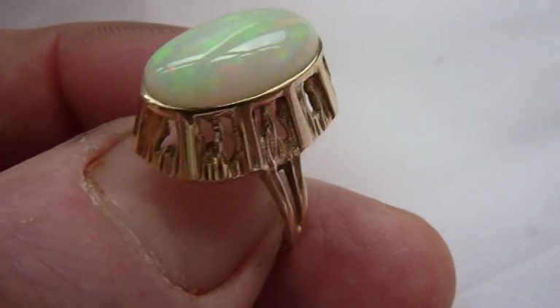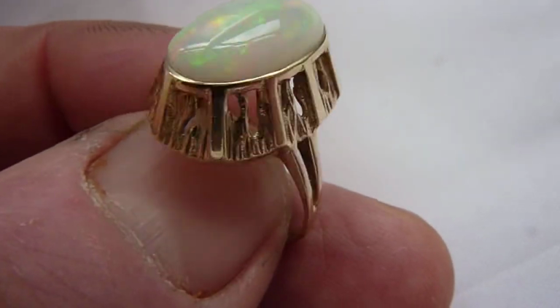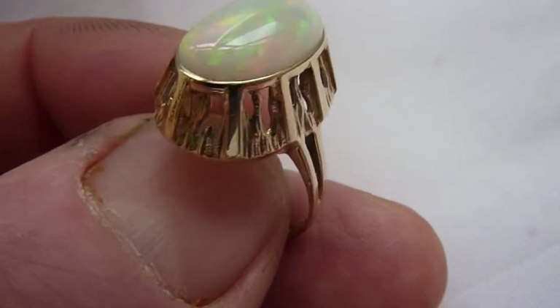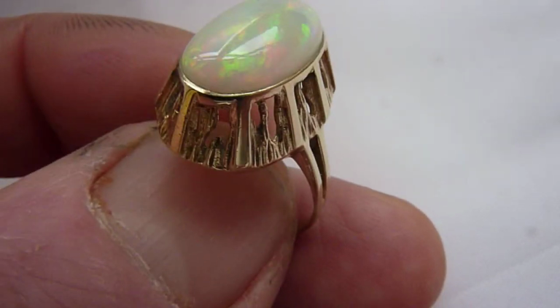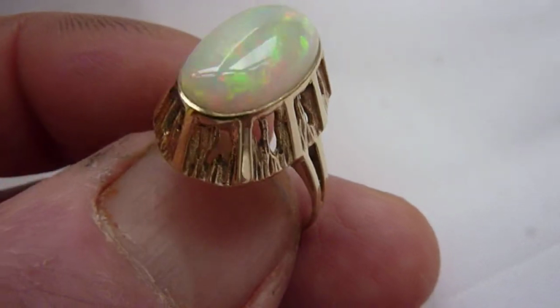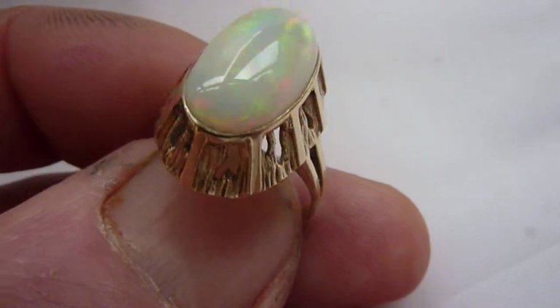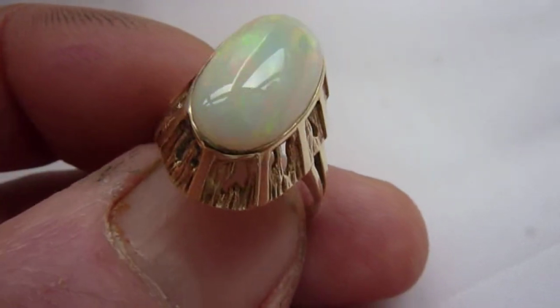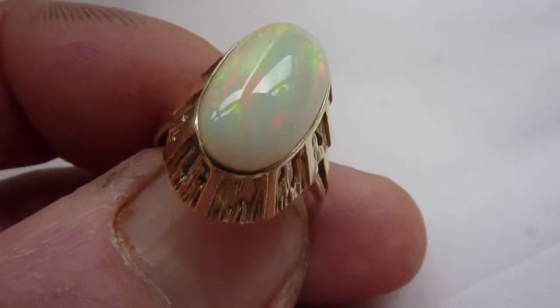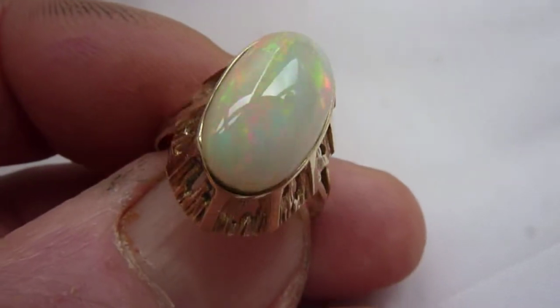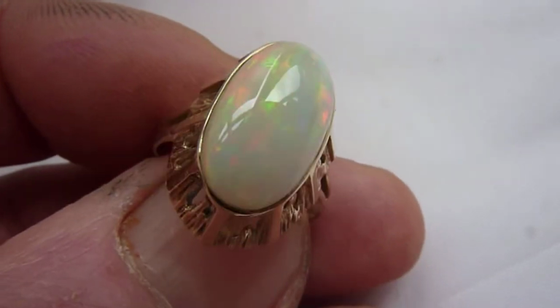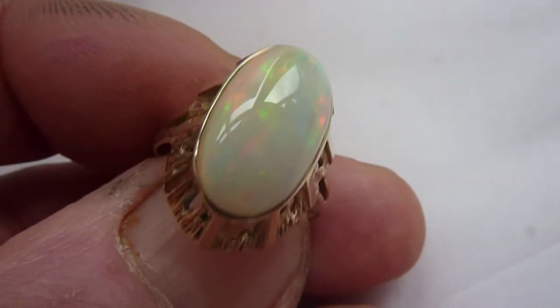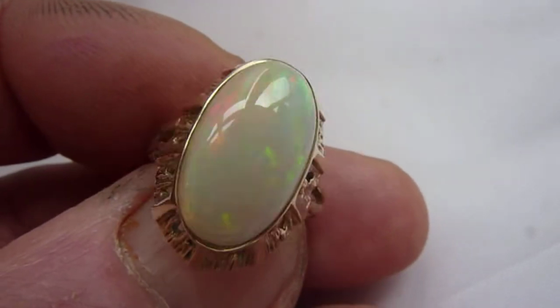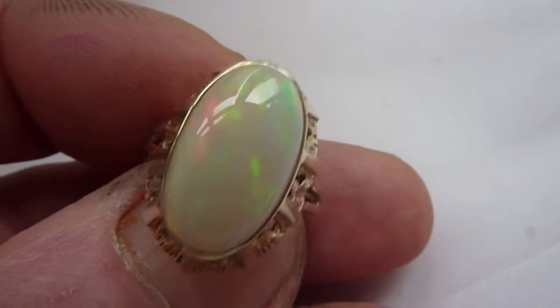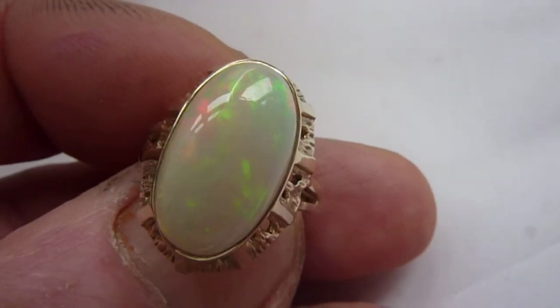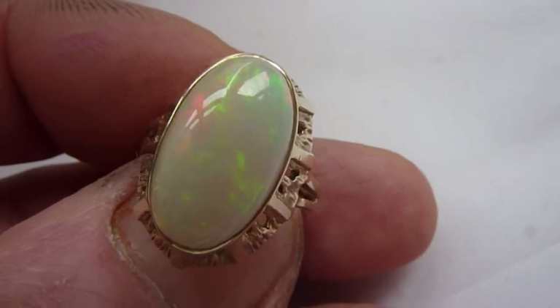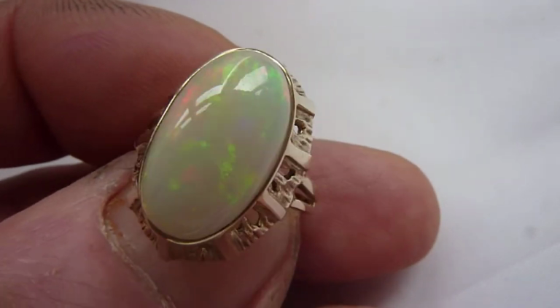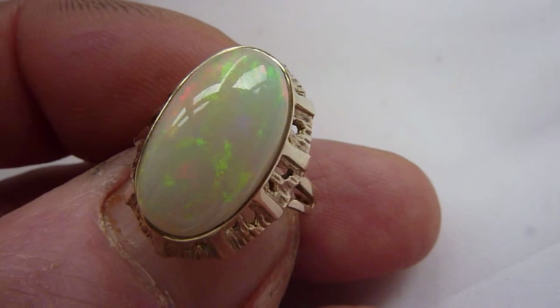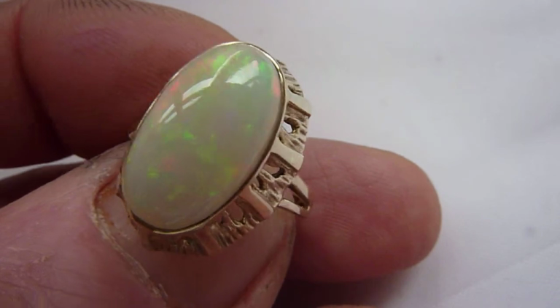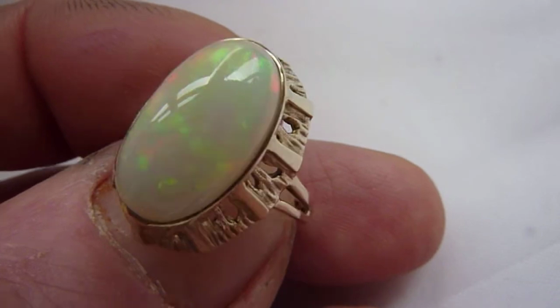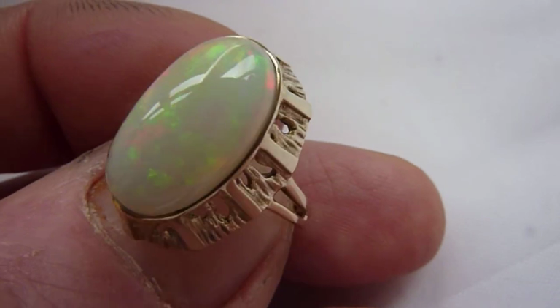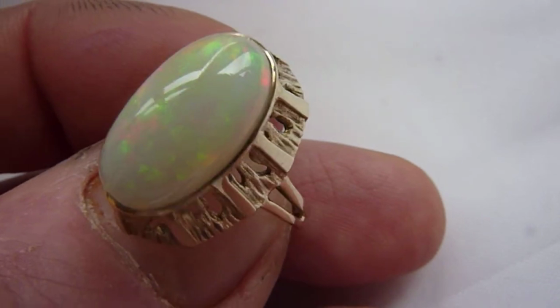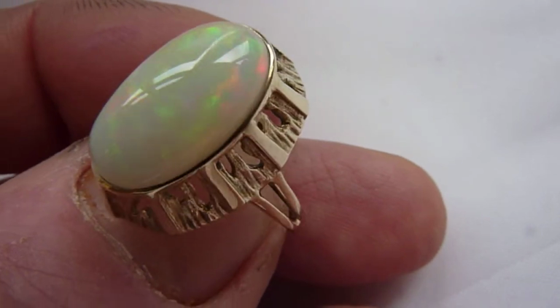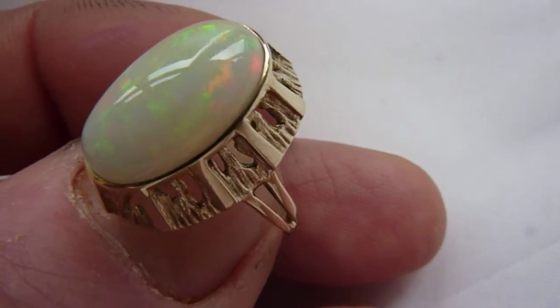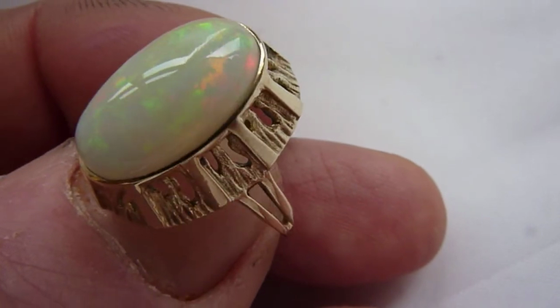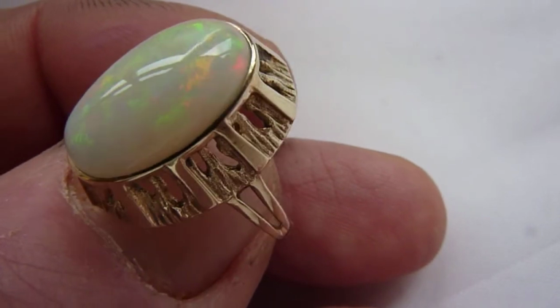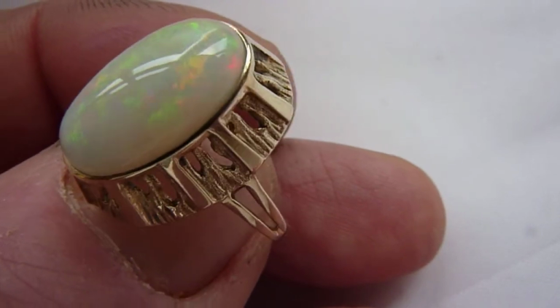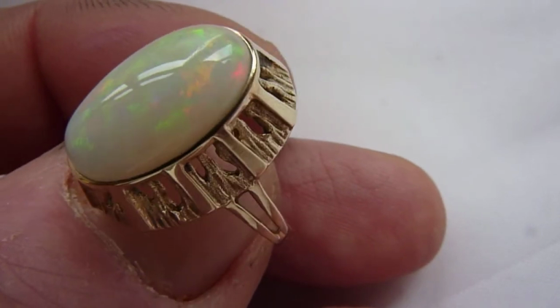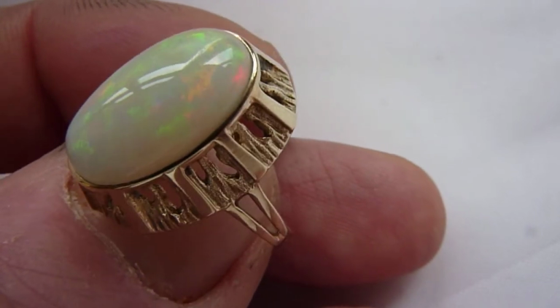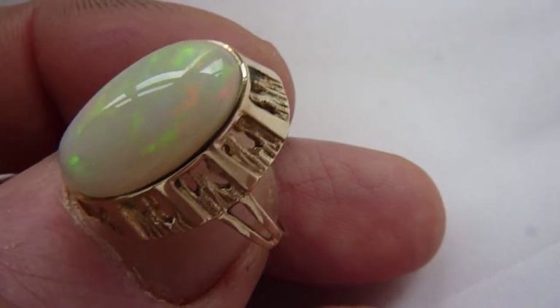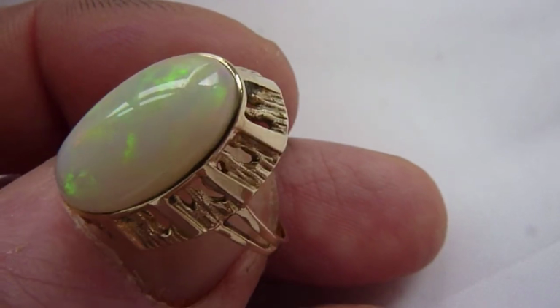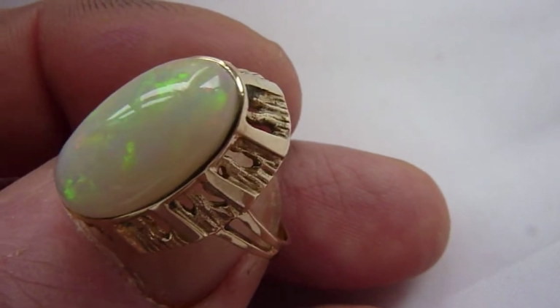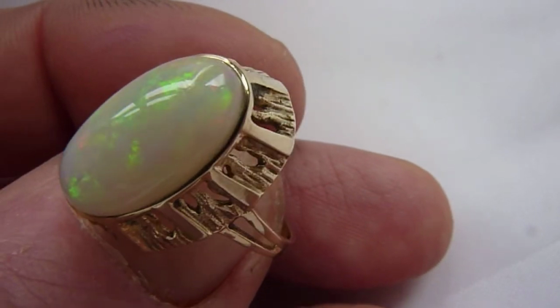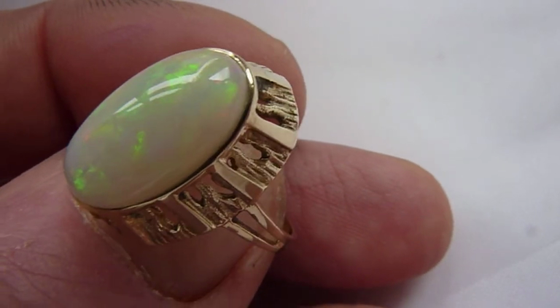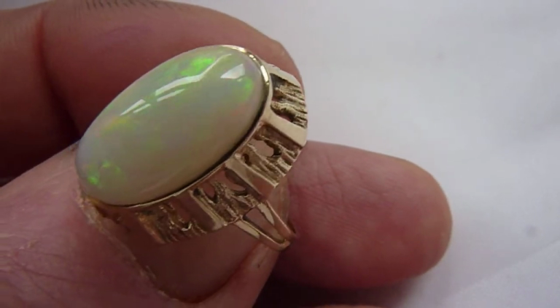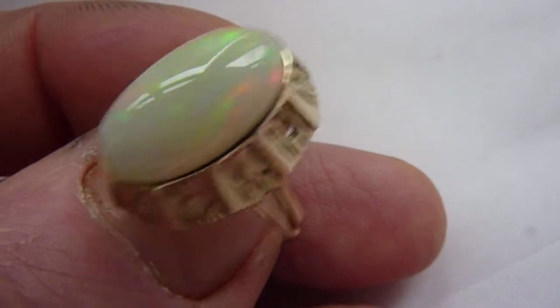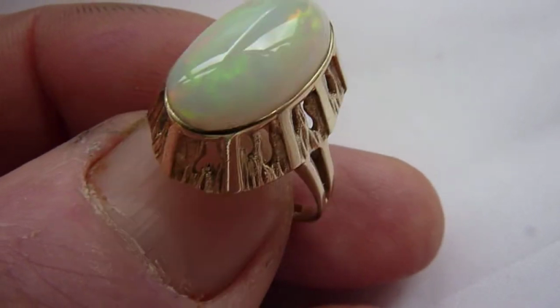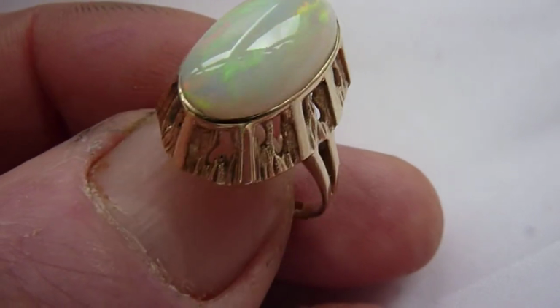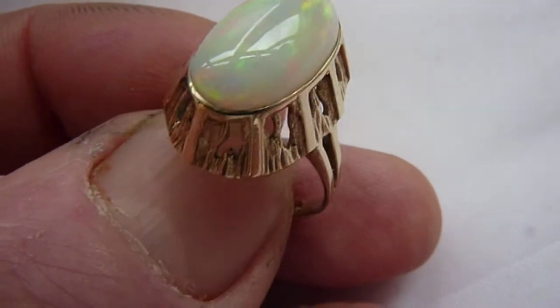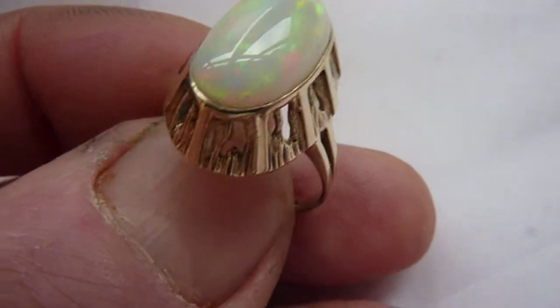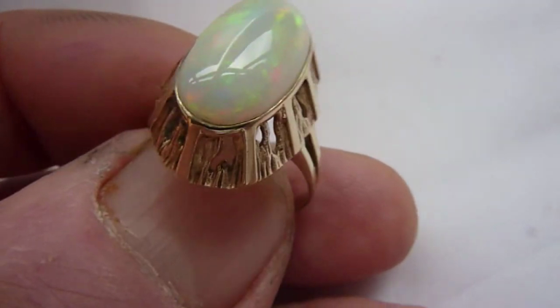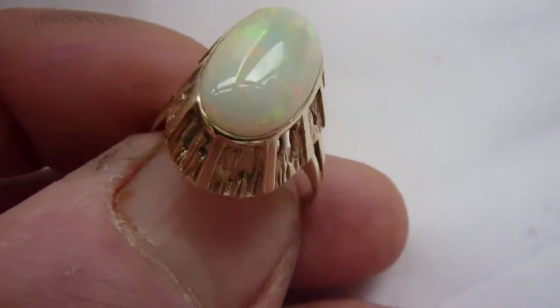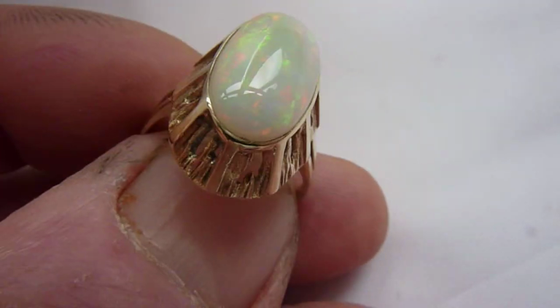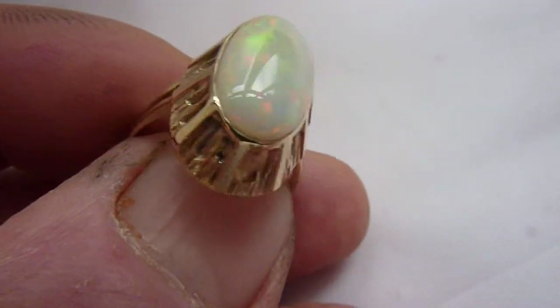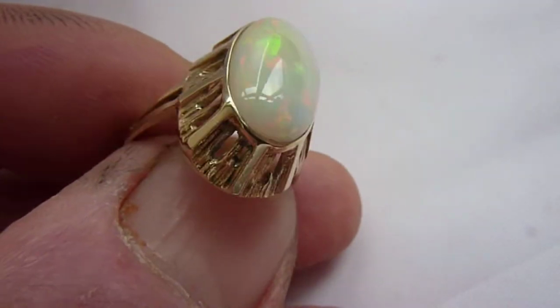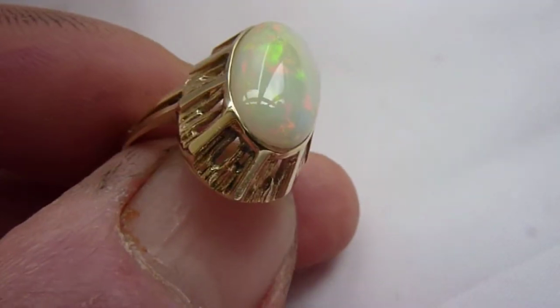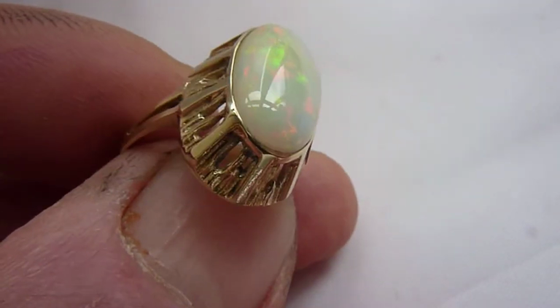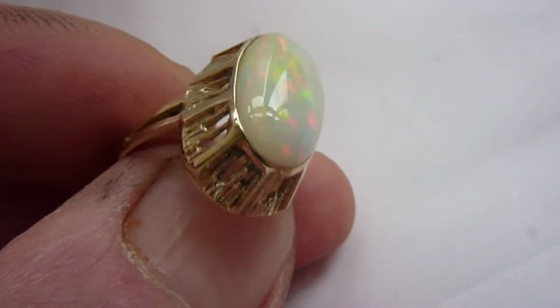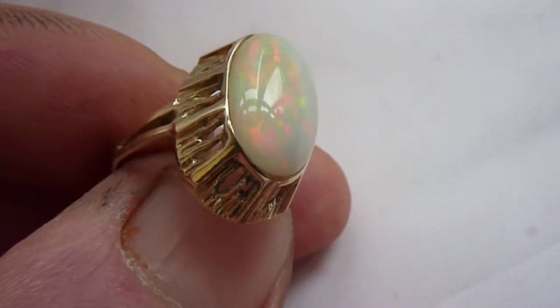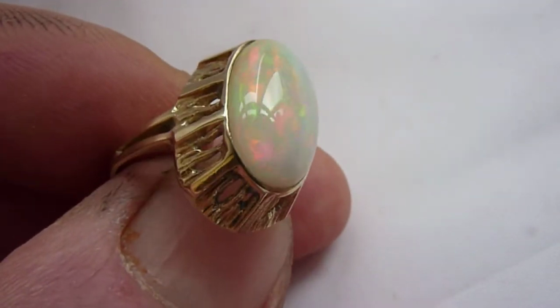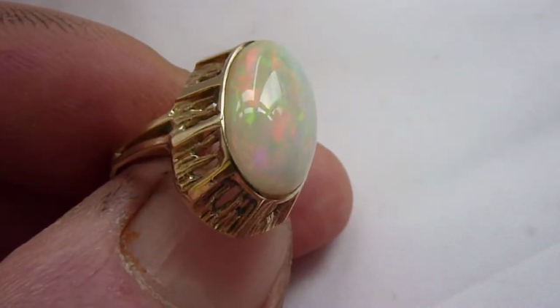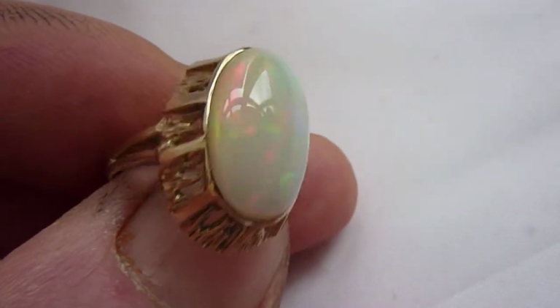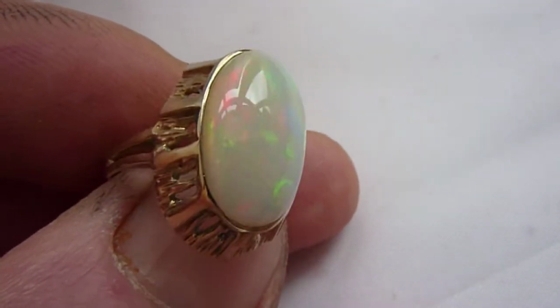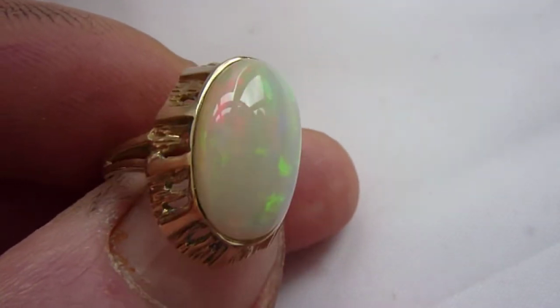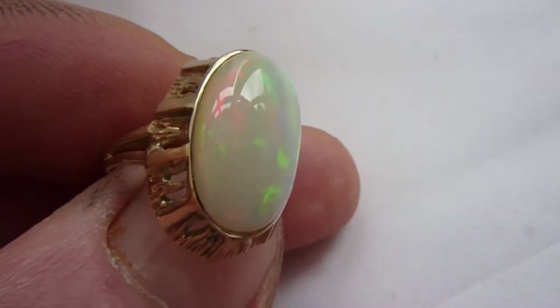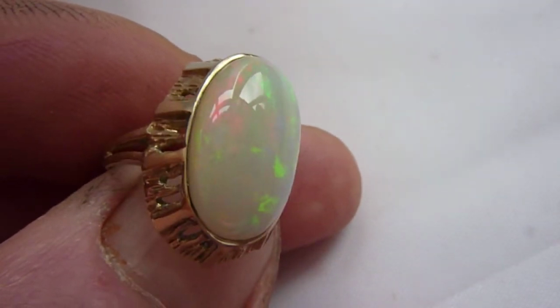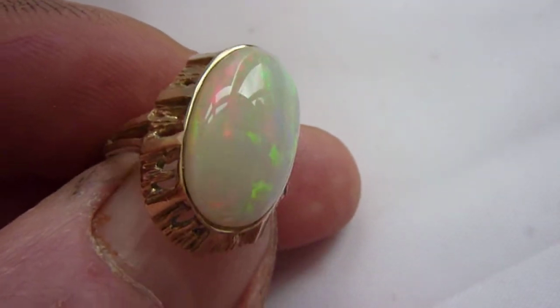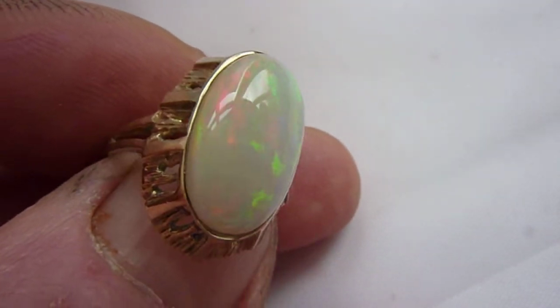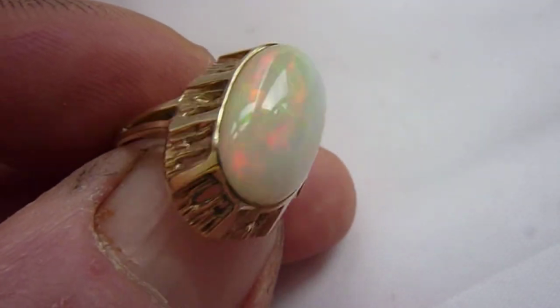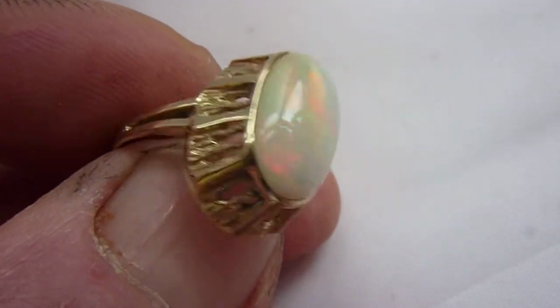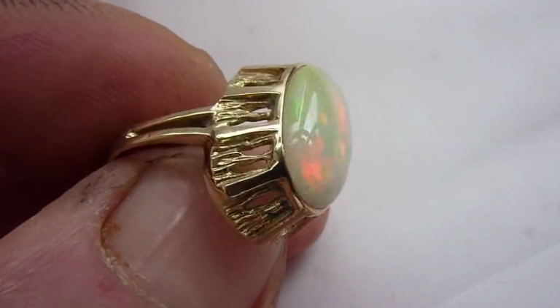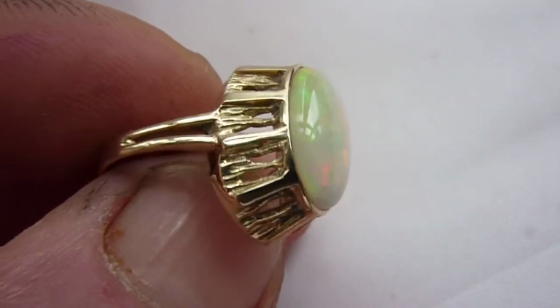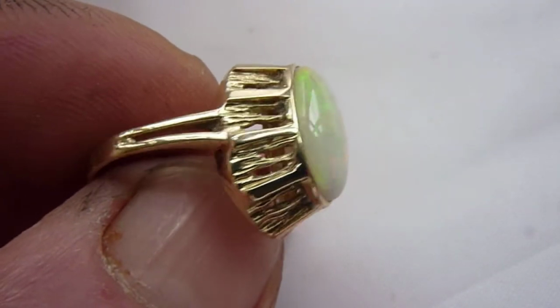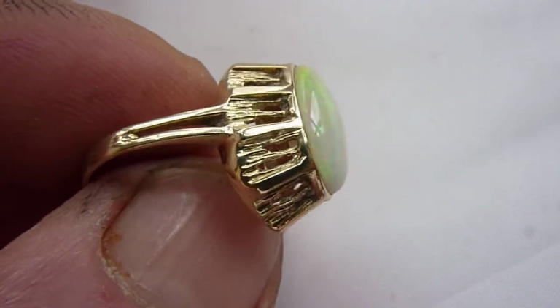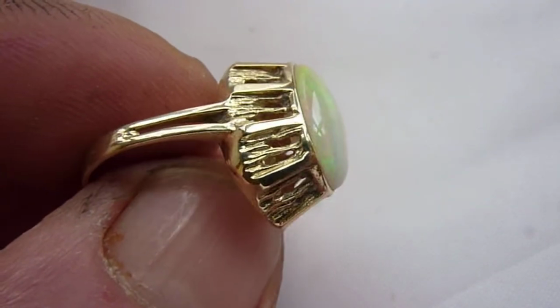This ring will of course come with one of our wooden presentation boxes. Really beautiful stone, lovely ring.